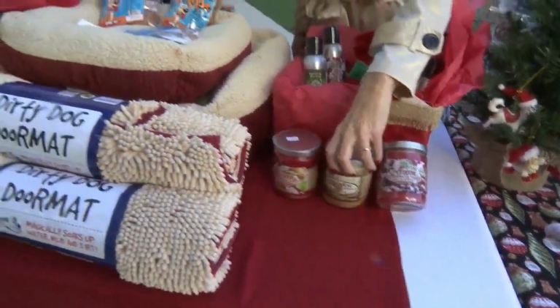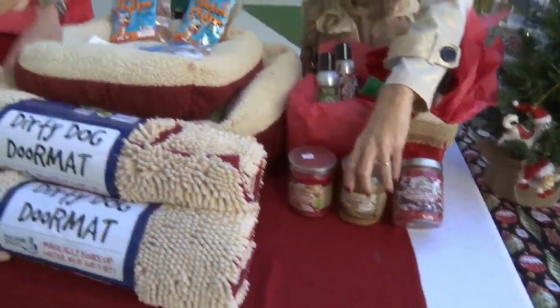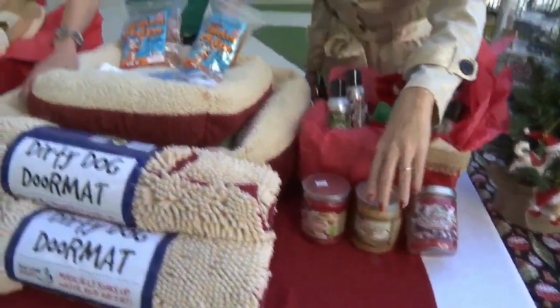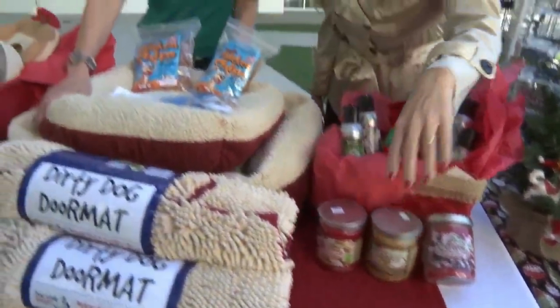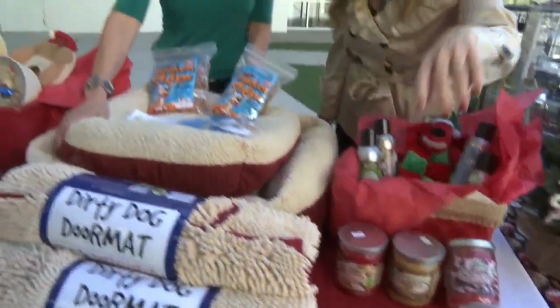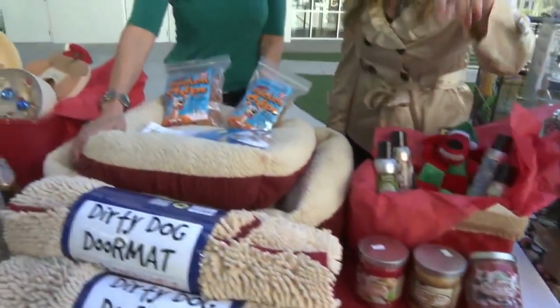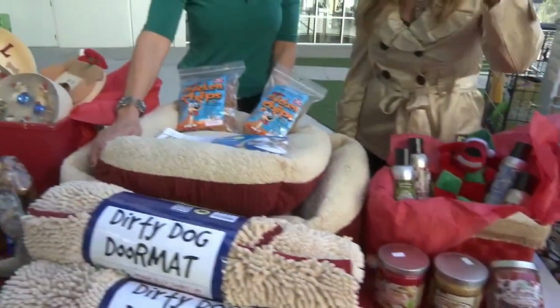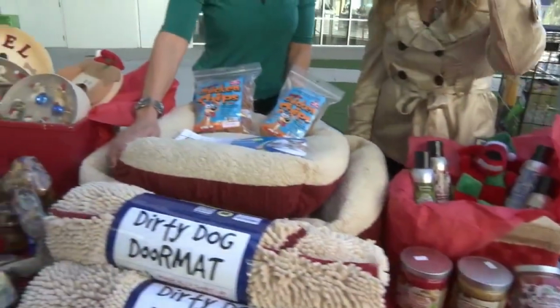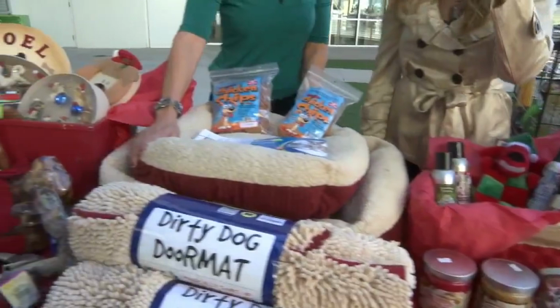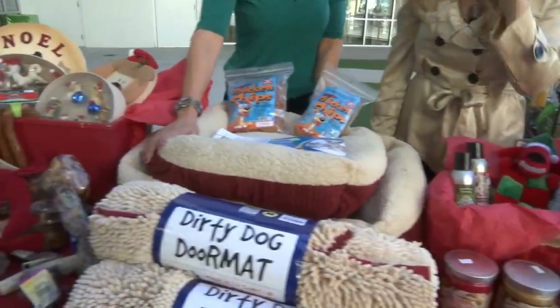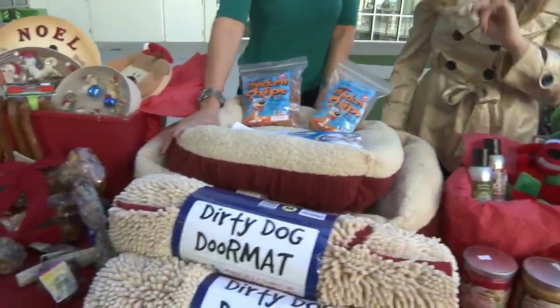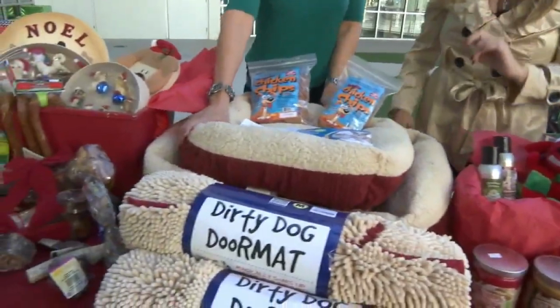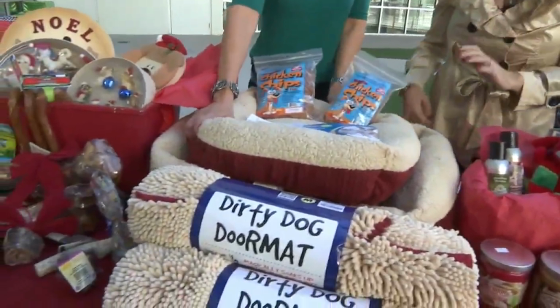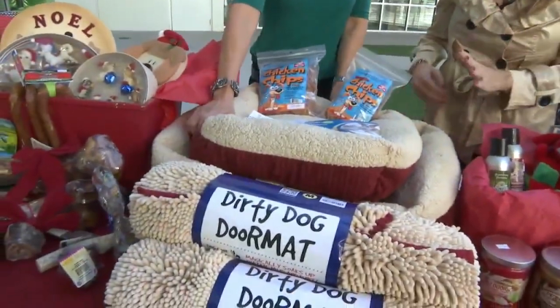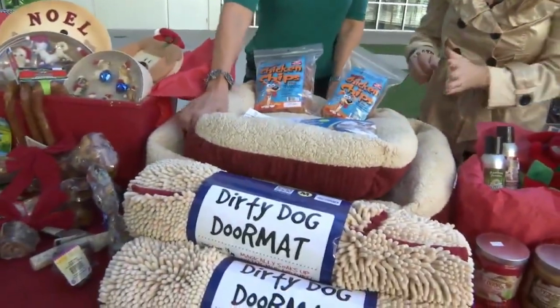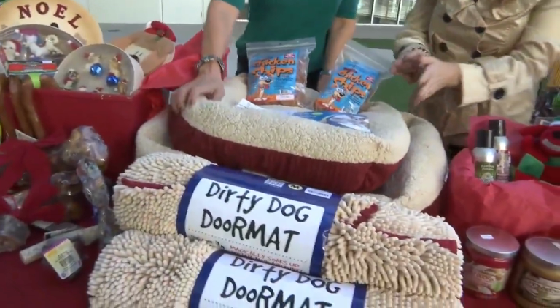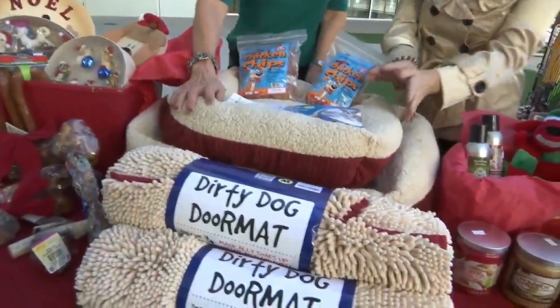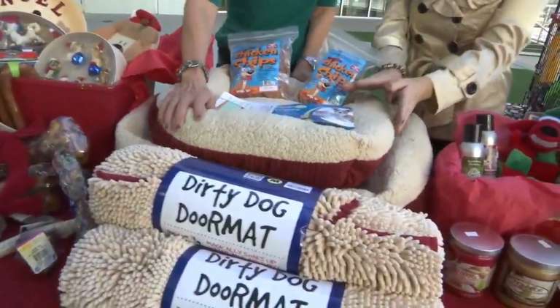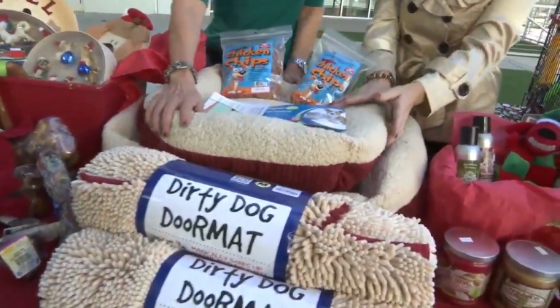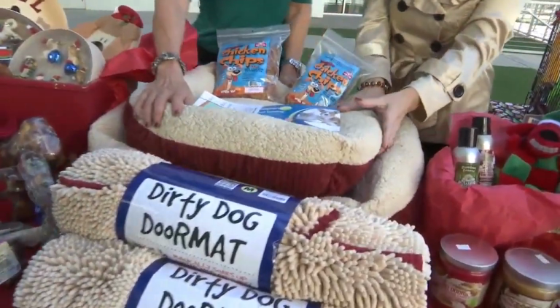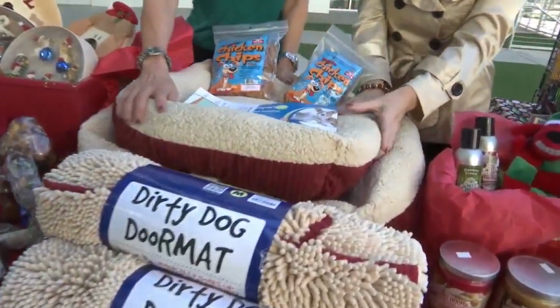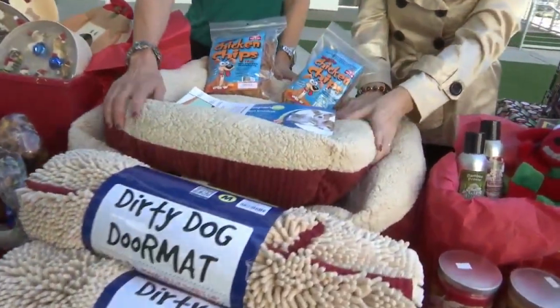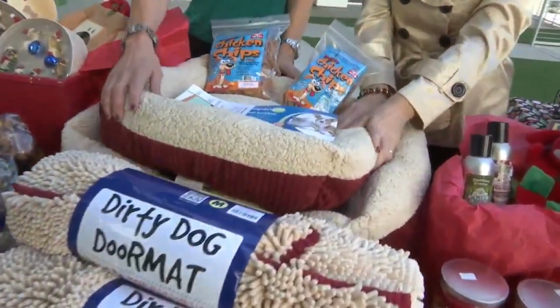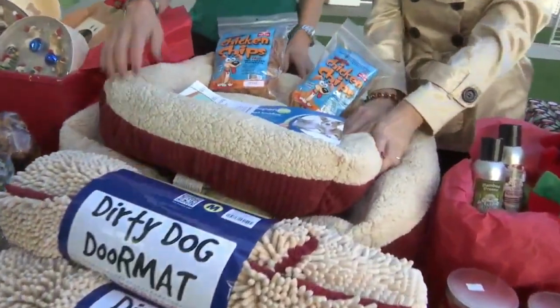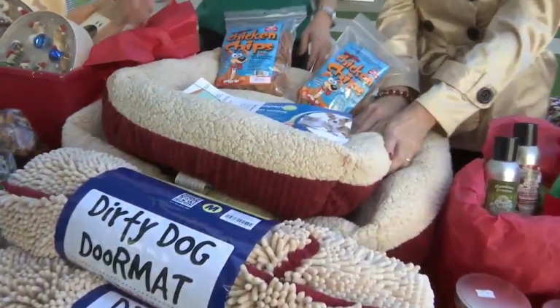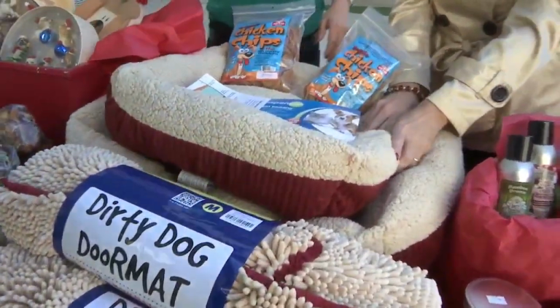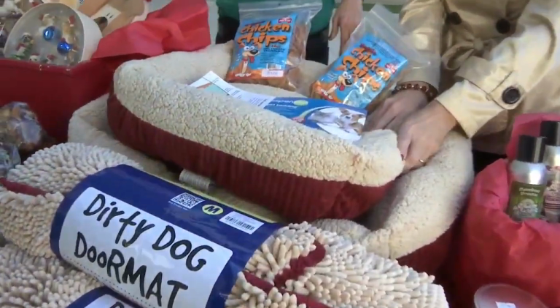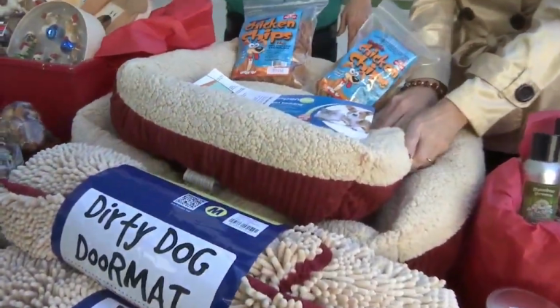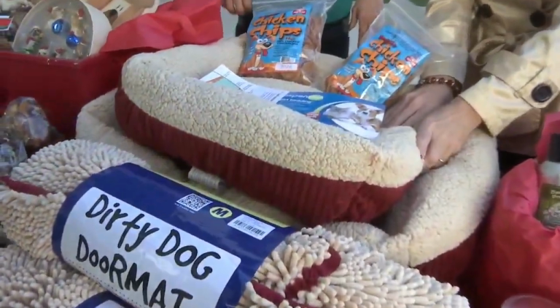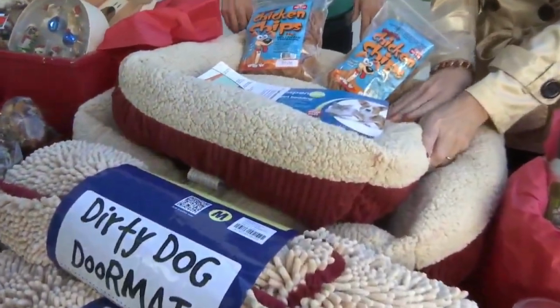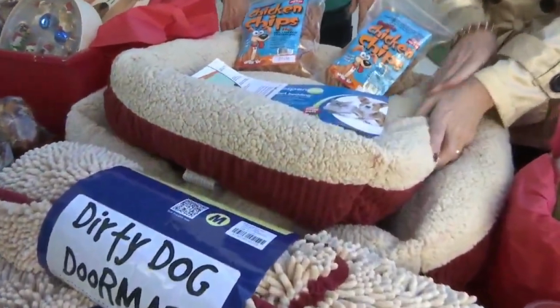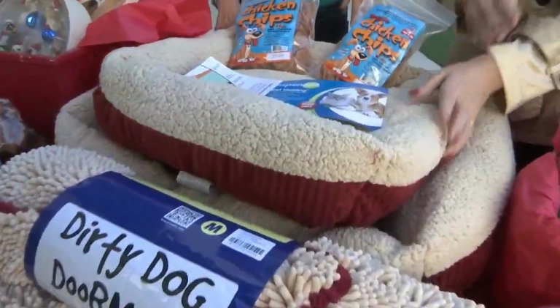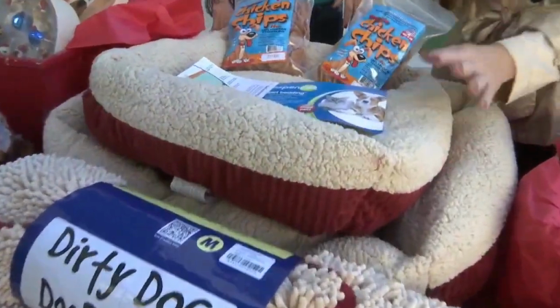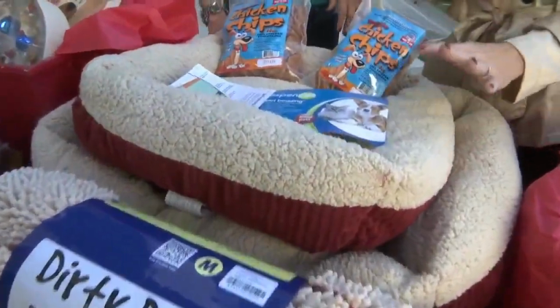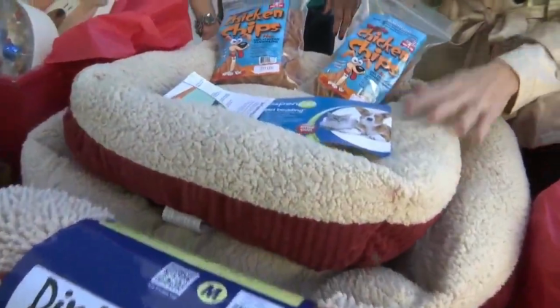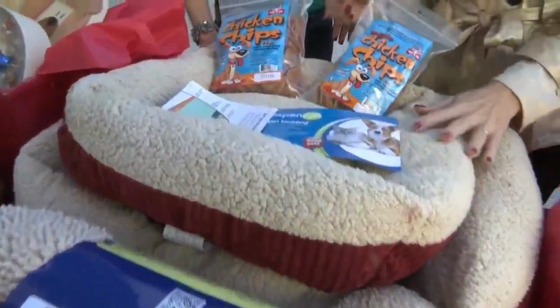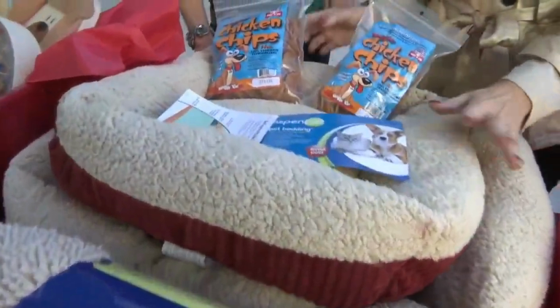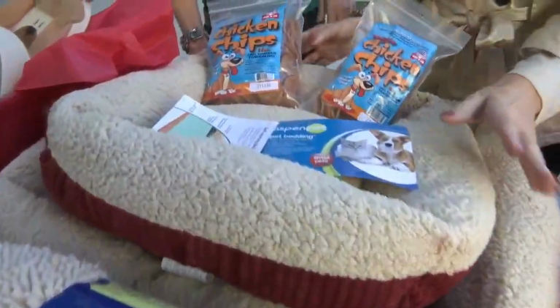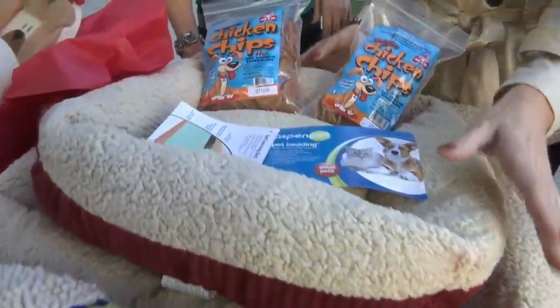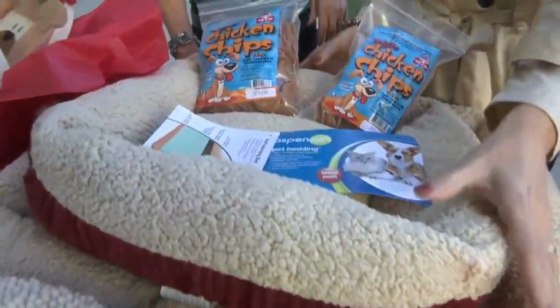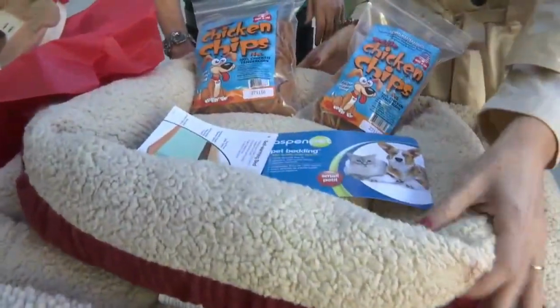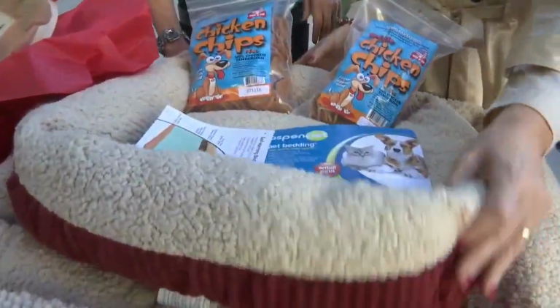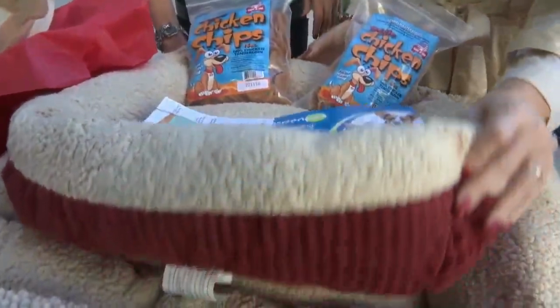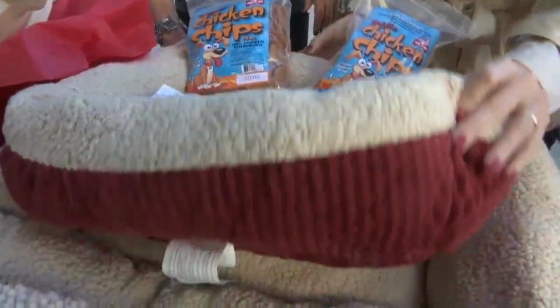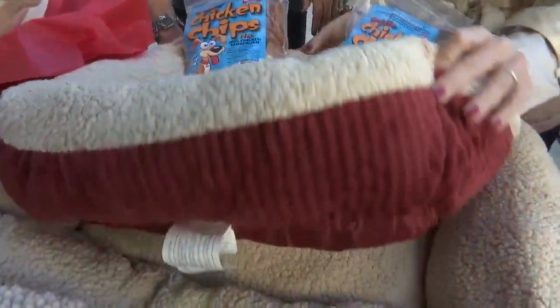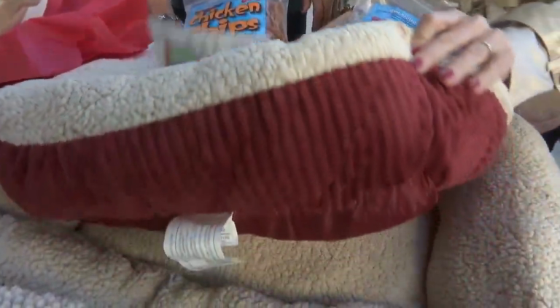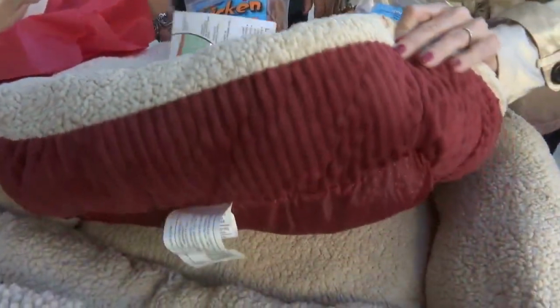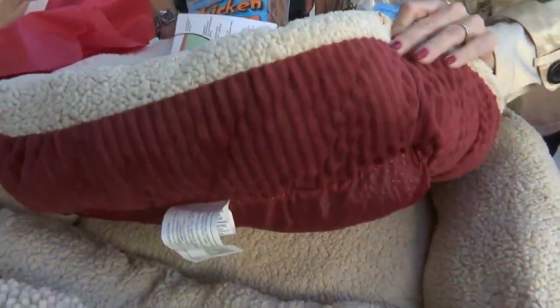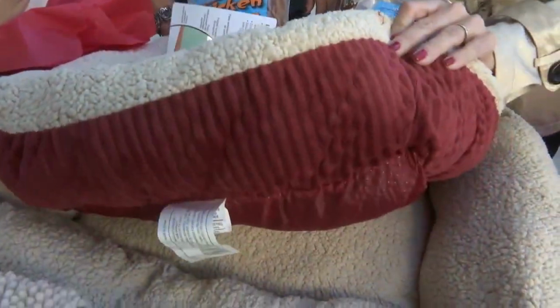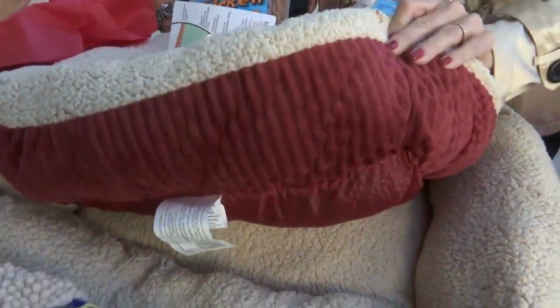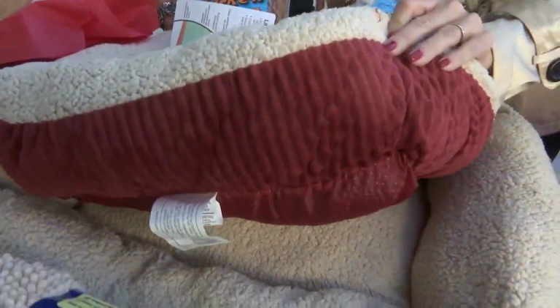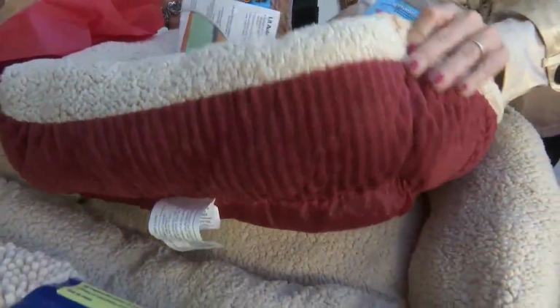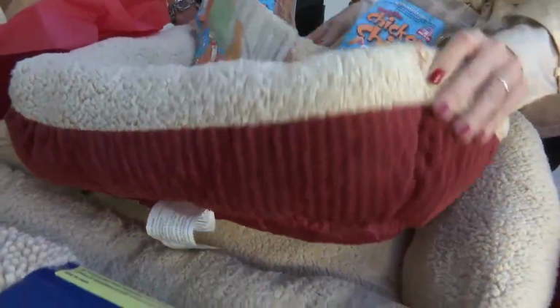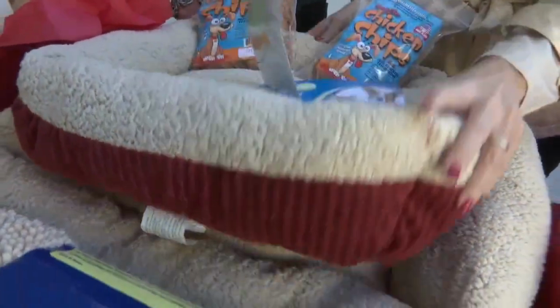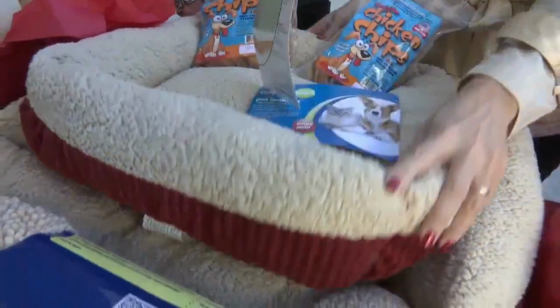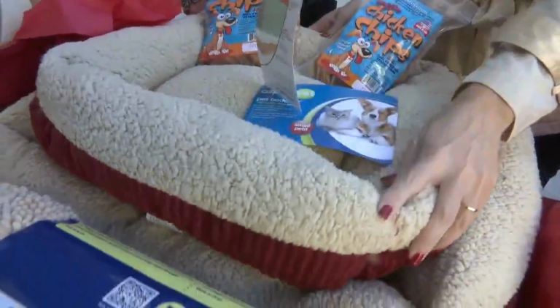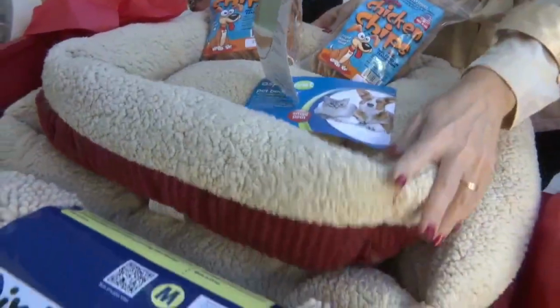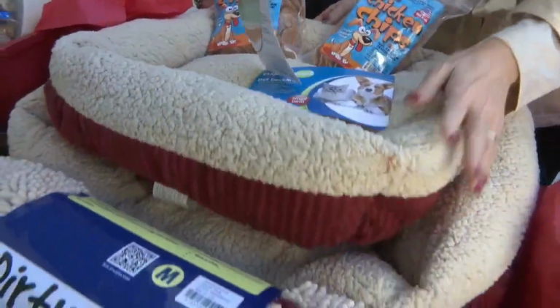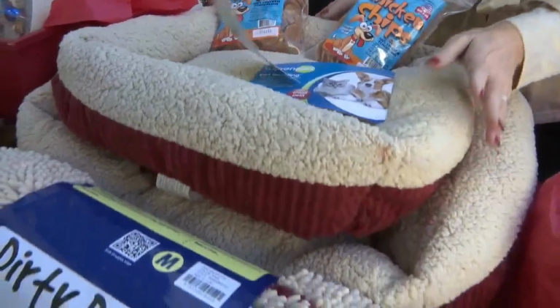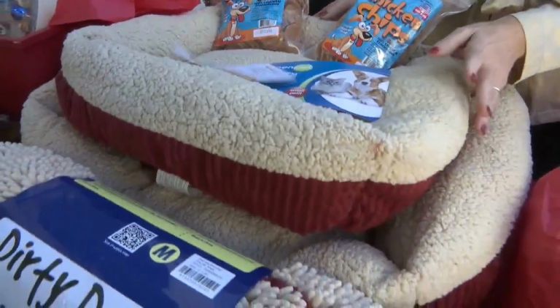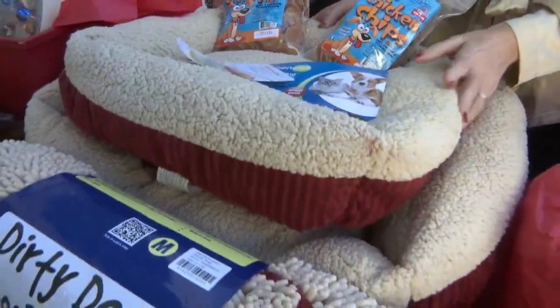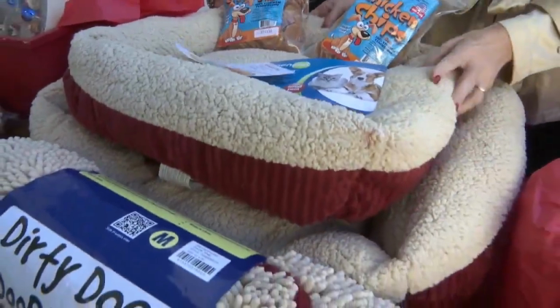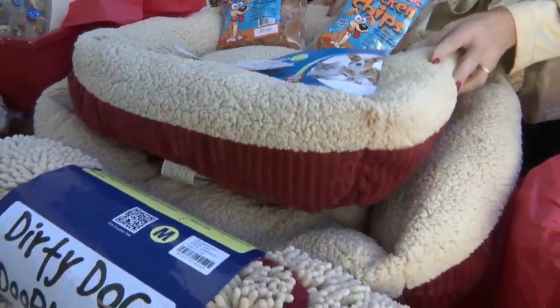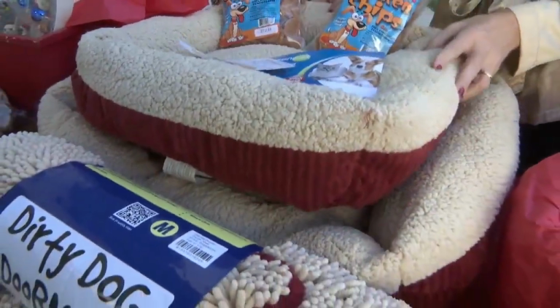And the beds — these are self-warming beds, great for Christmas, and they come in all nice Christmas colors.